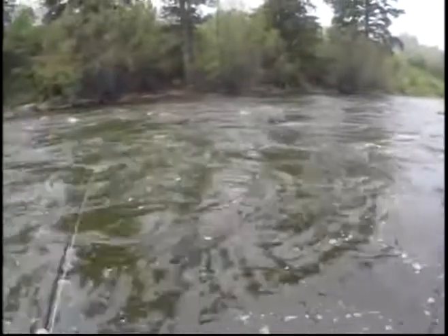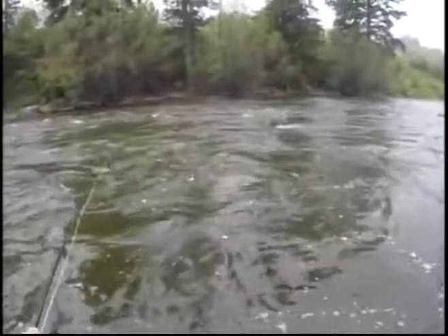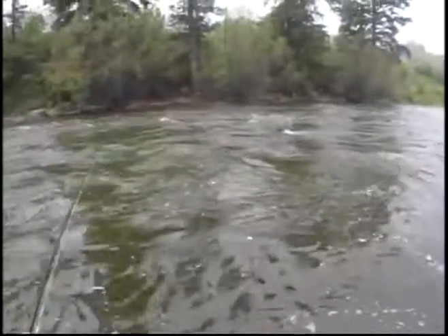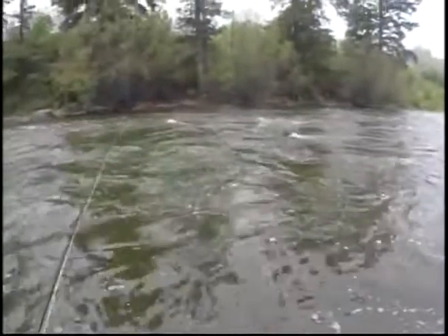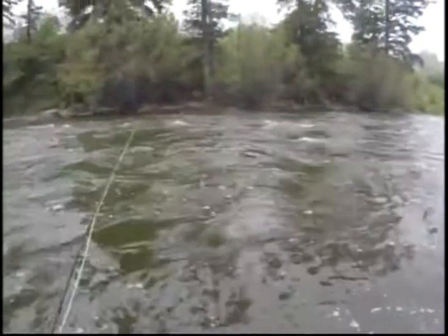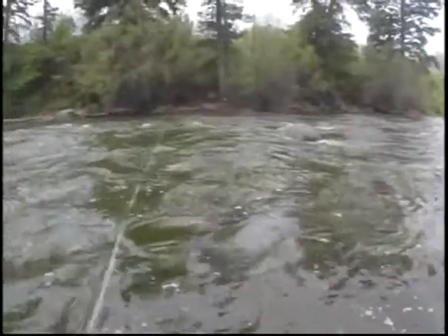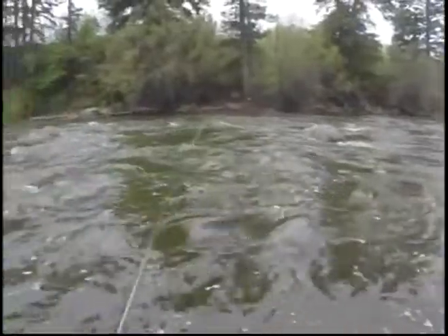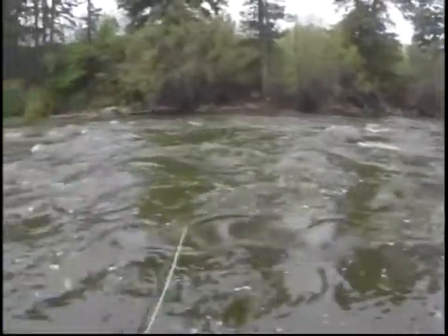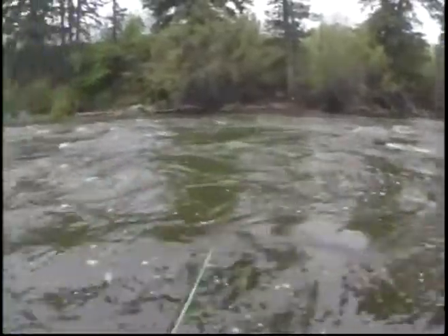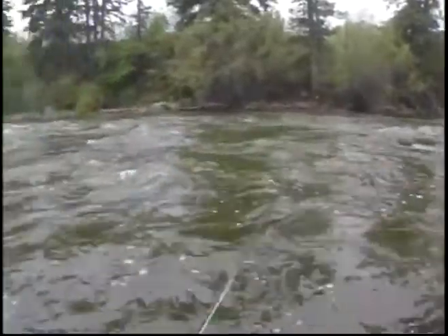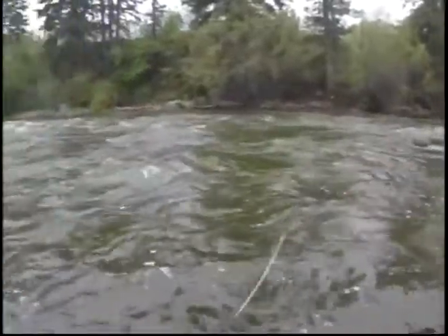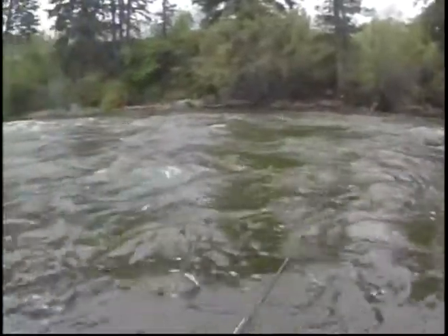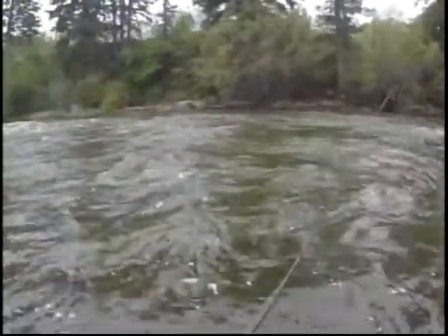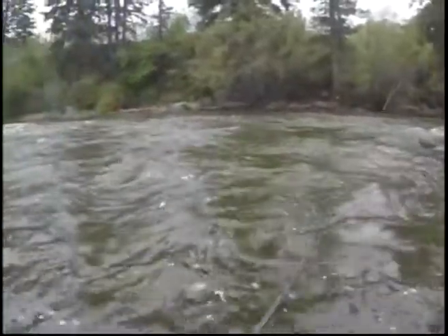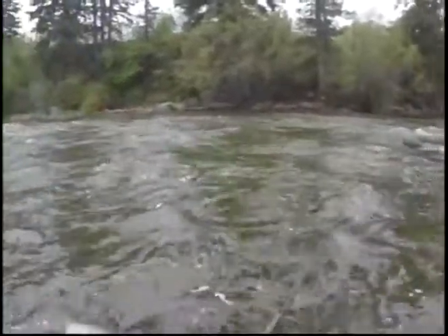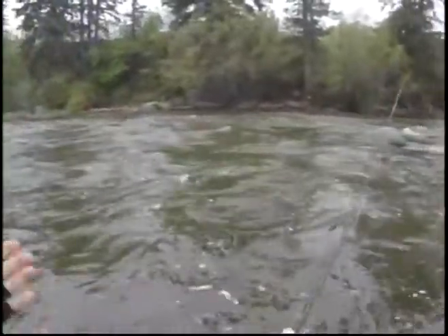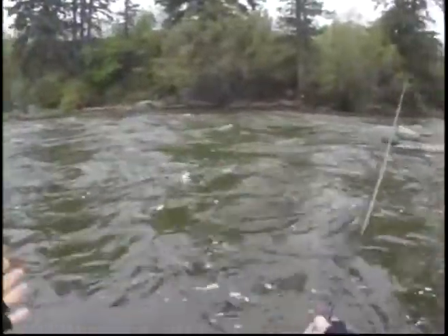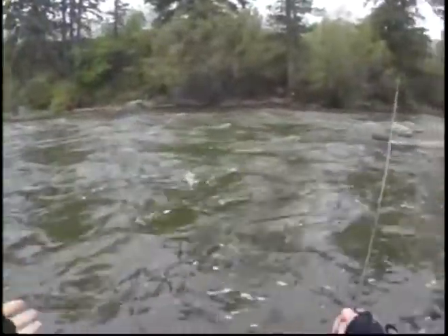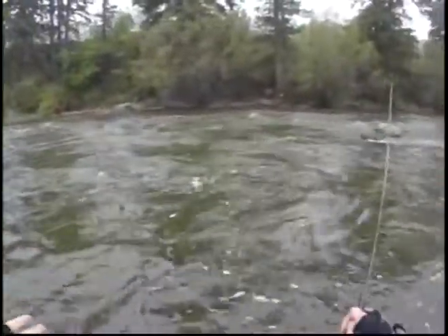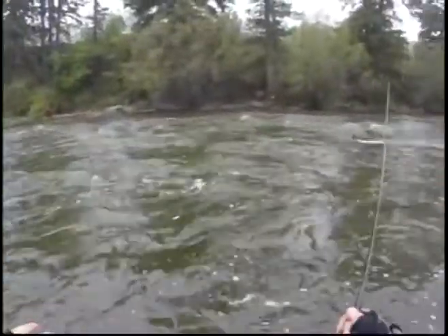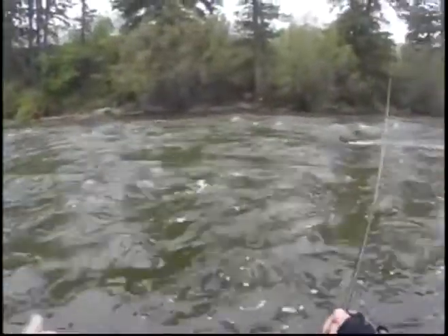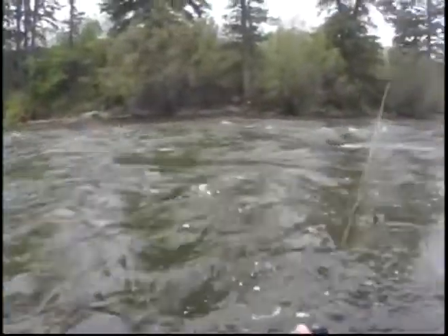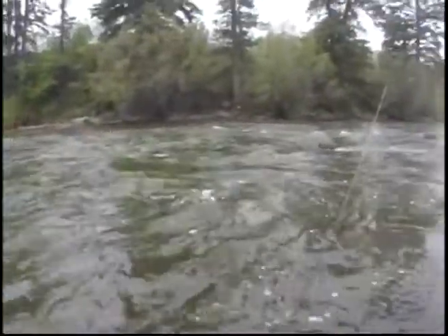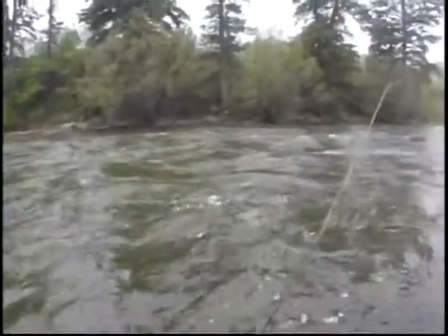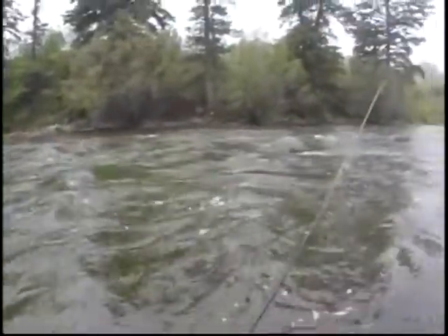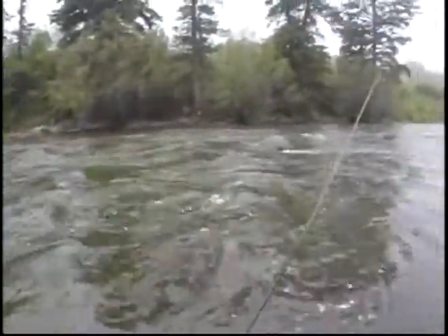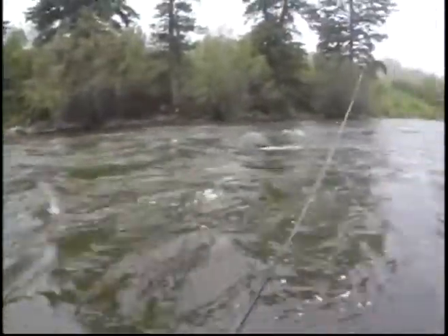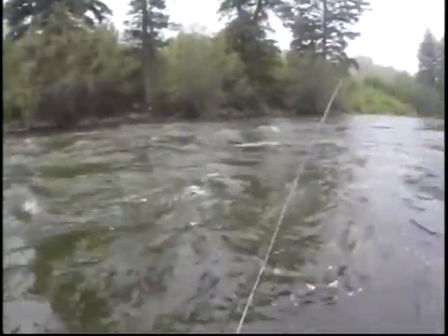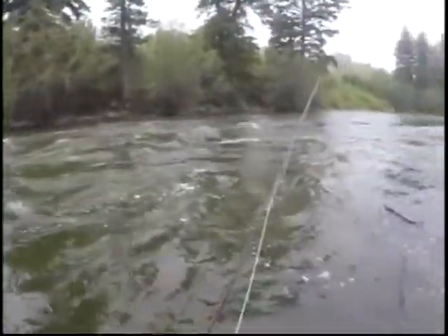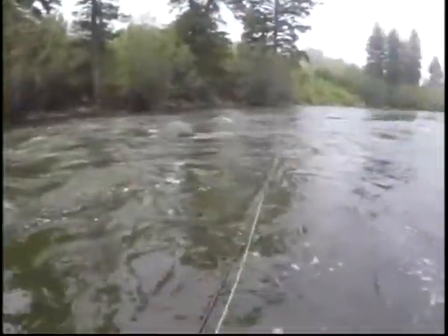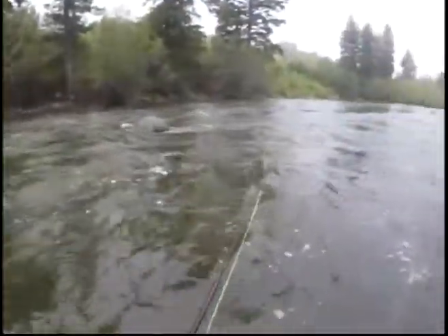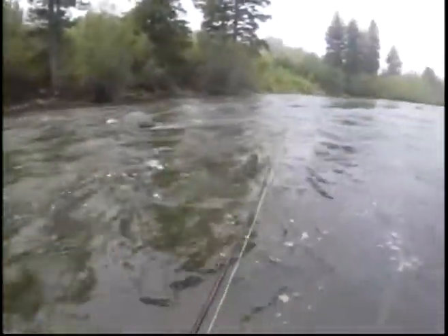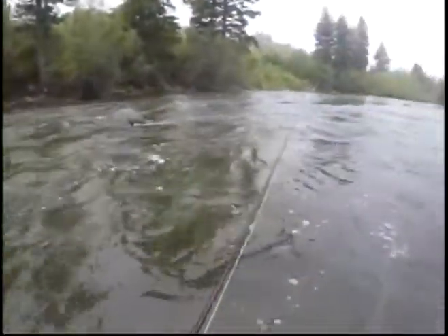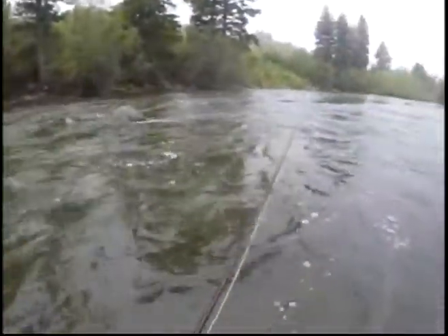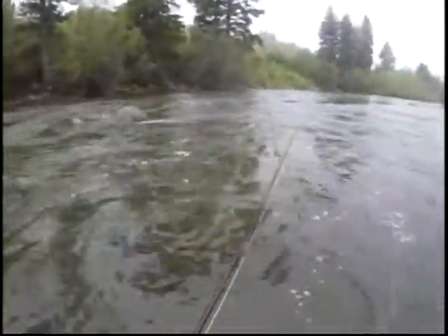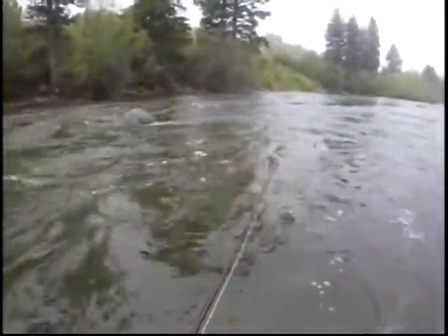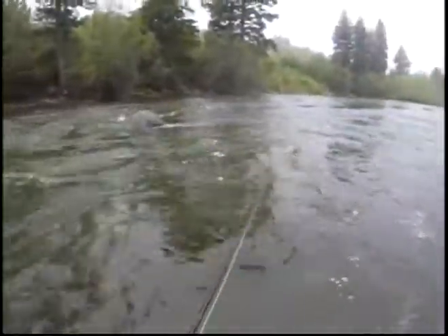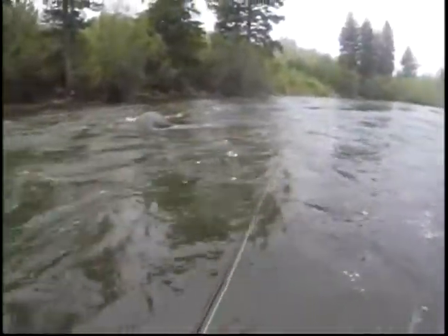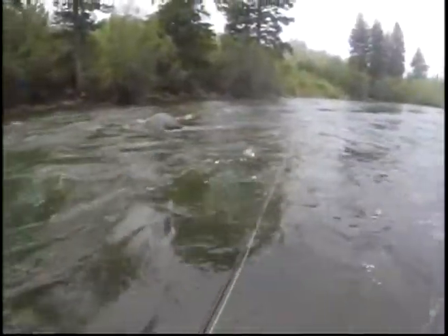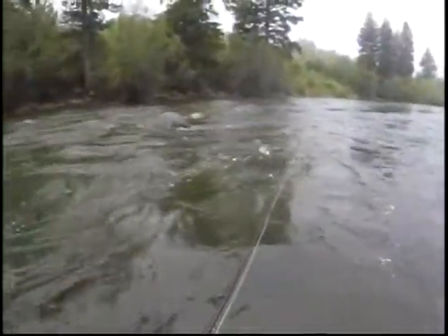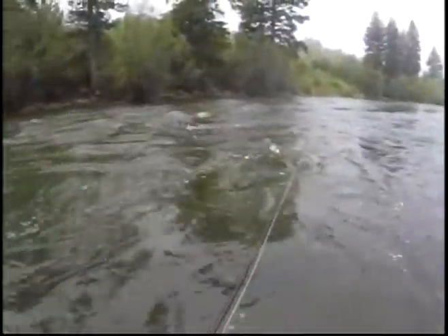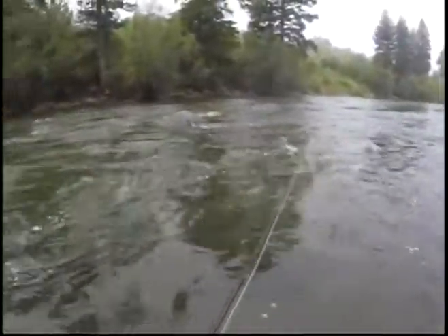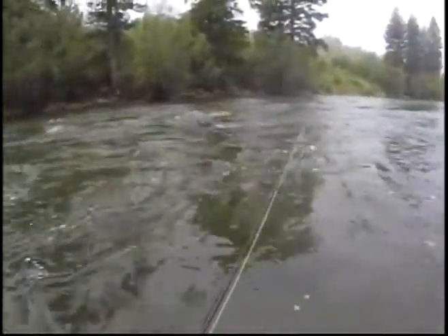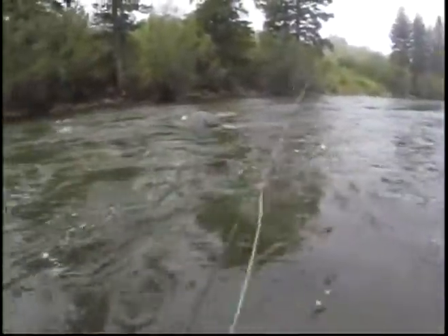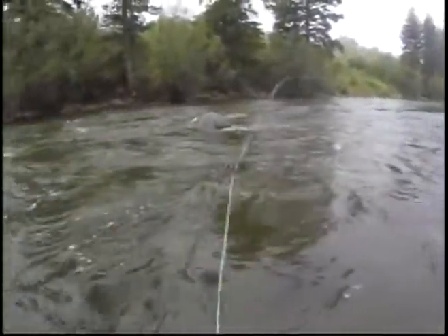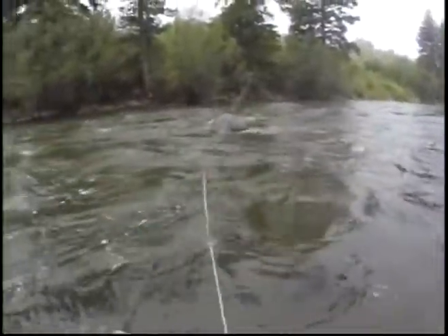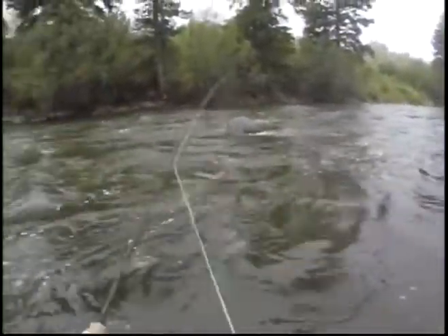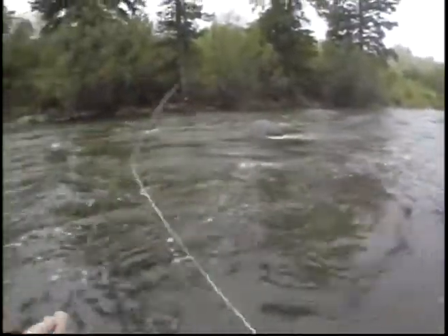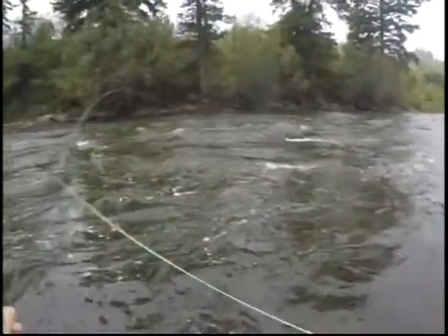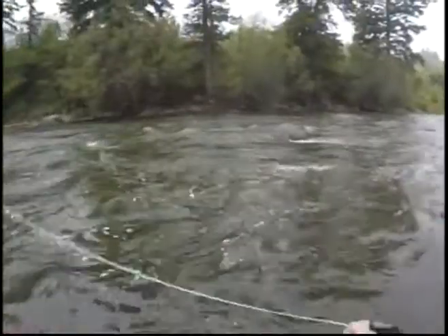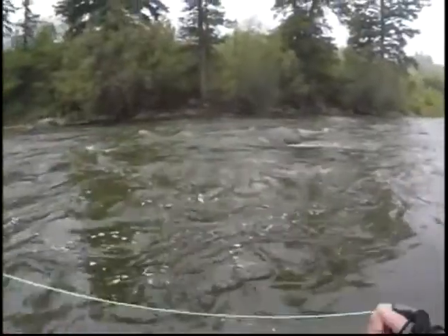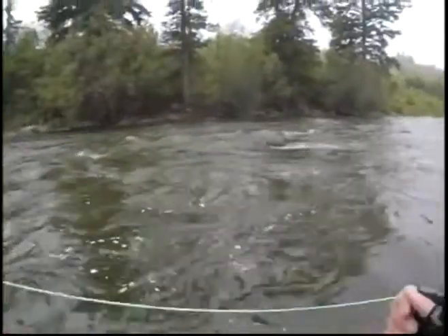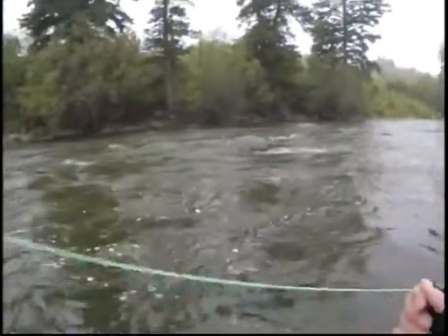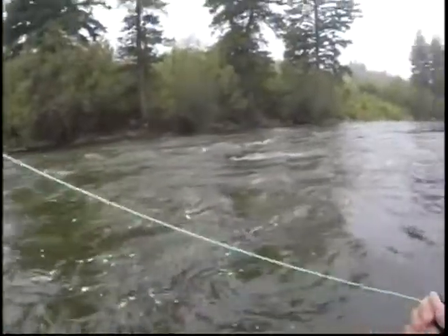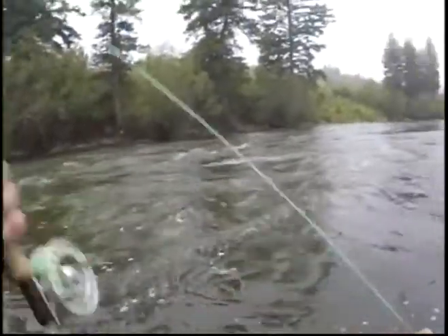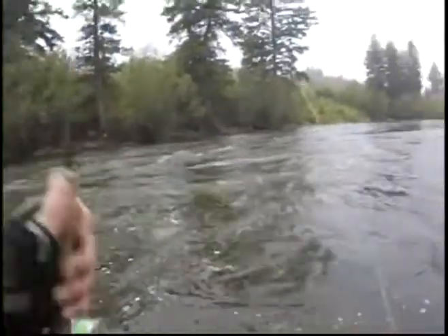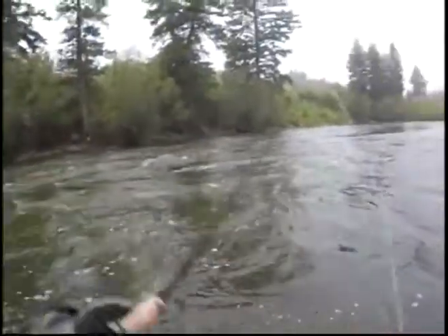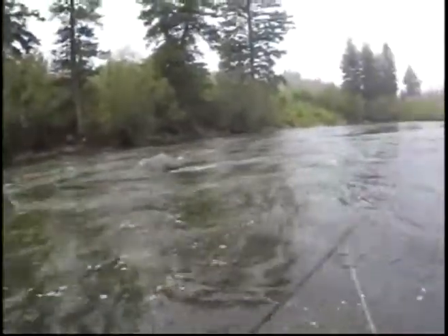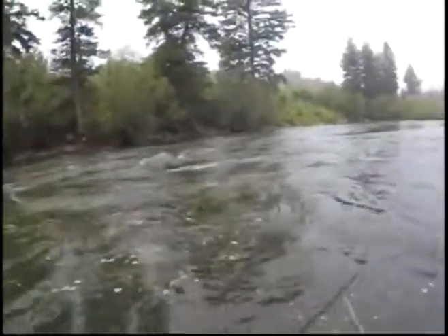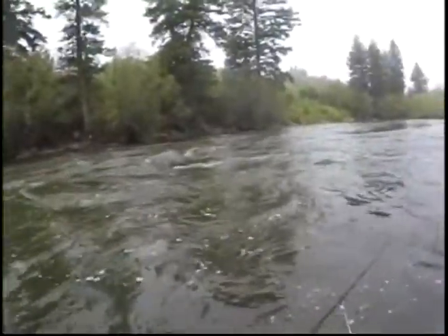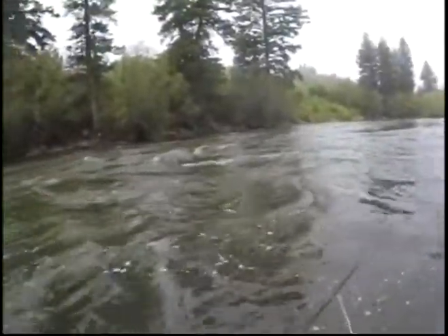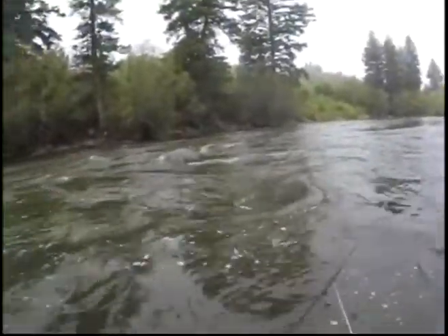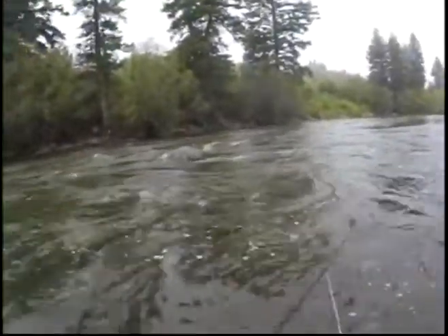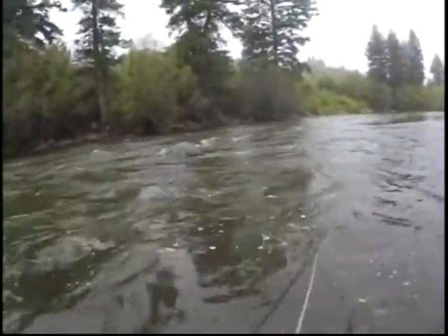Down here on the Eagle River now. I'm actually standing in the water about two feet in. Water is up to my knees and it's cold — we're looking at about 40 degrees.